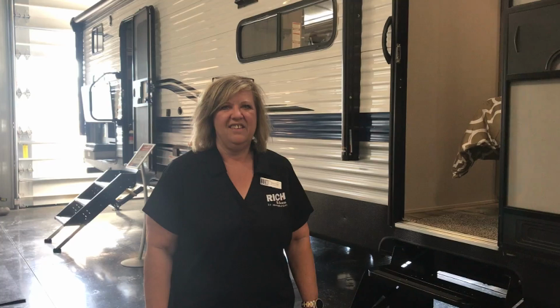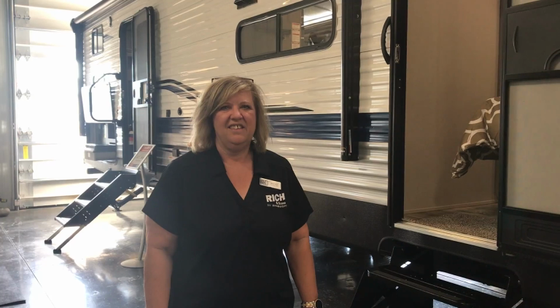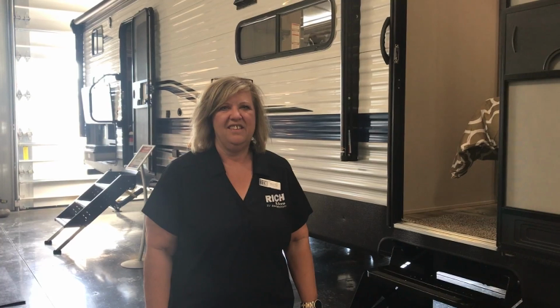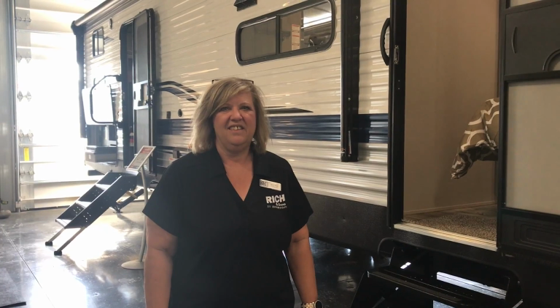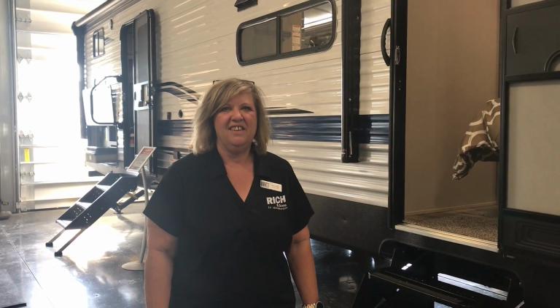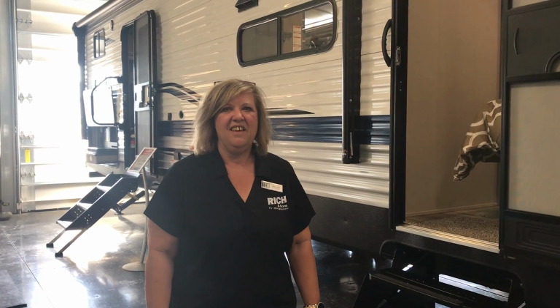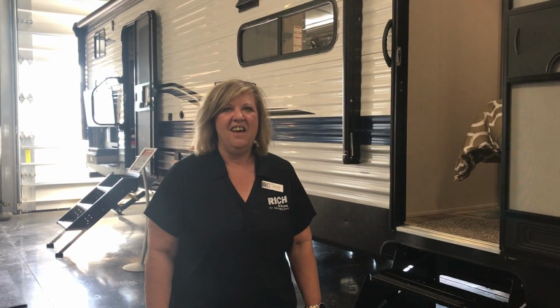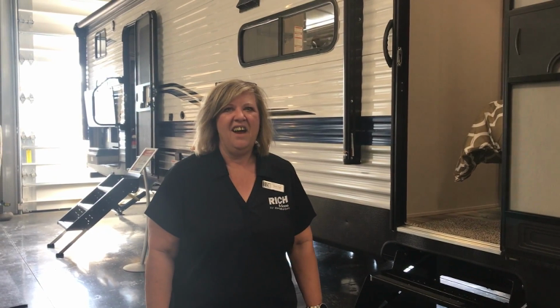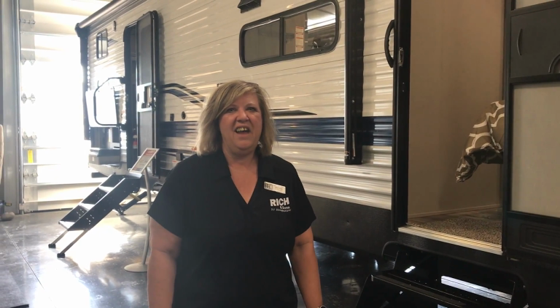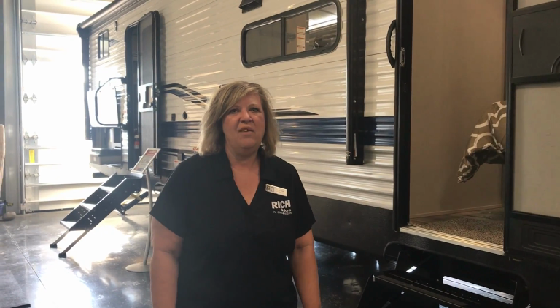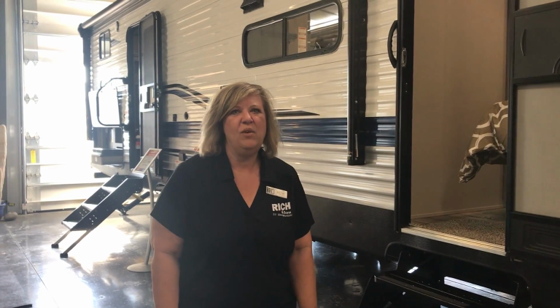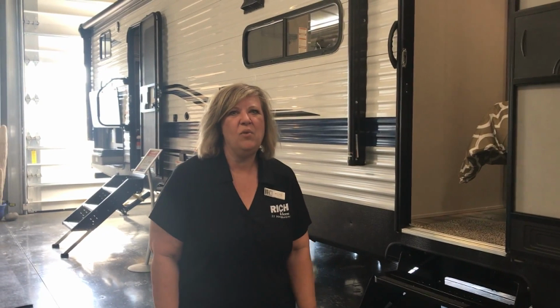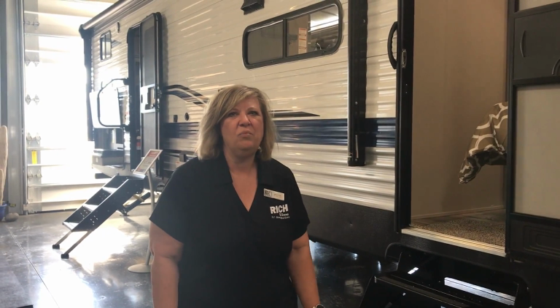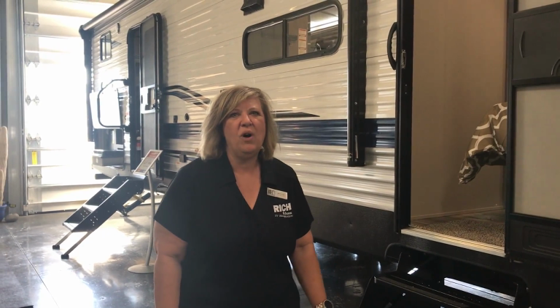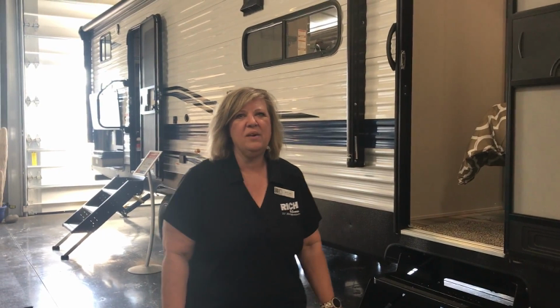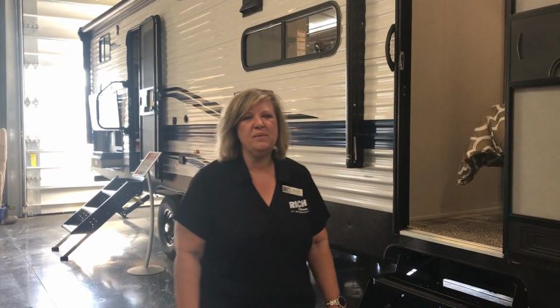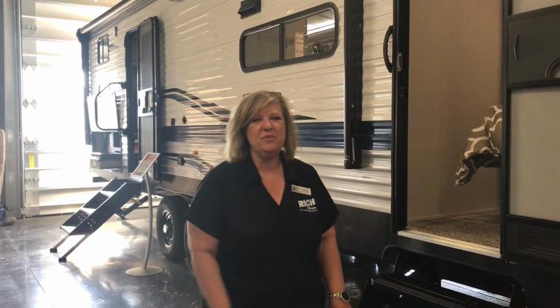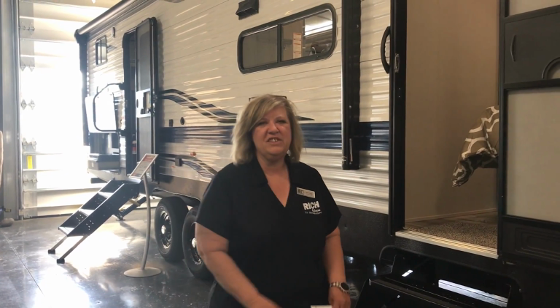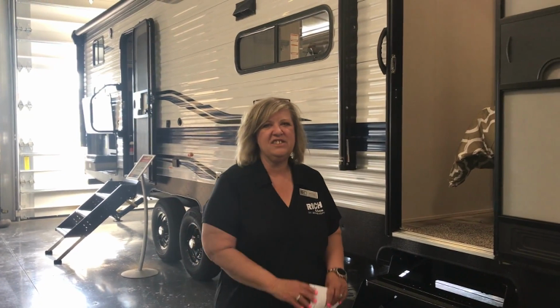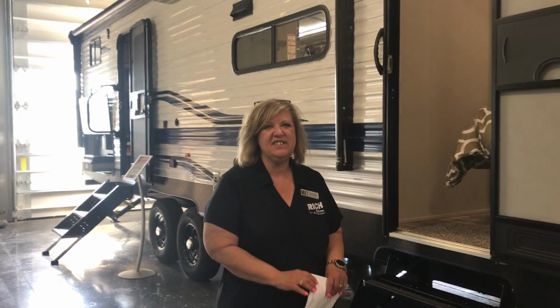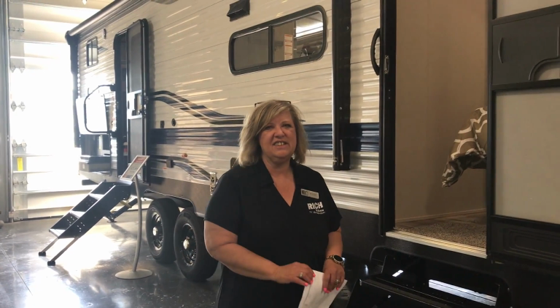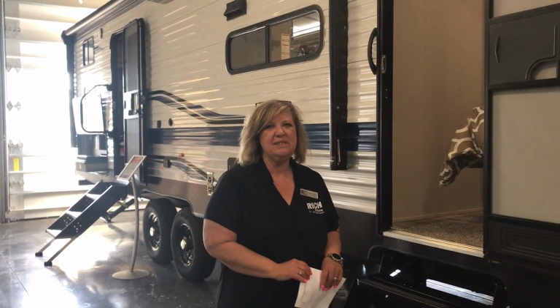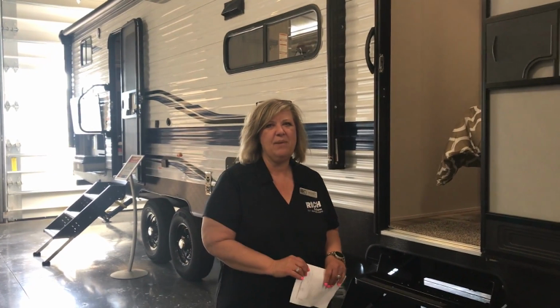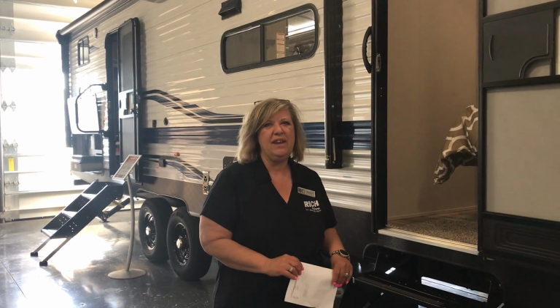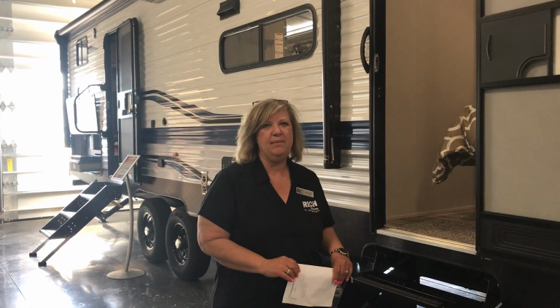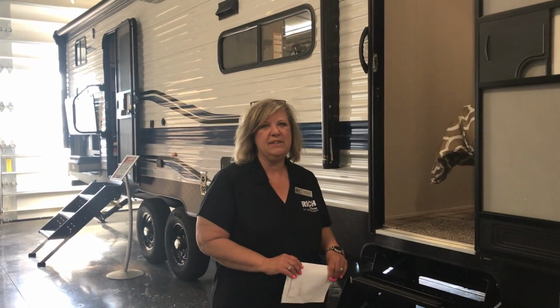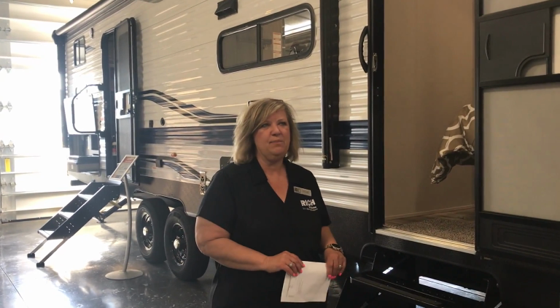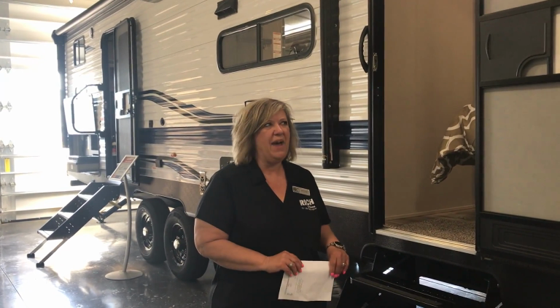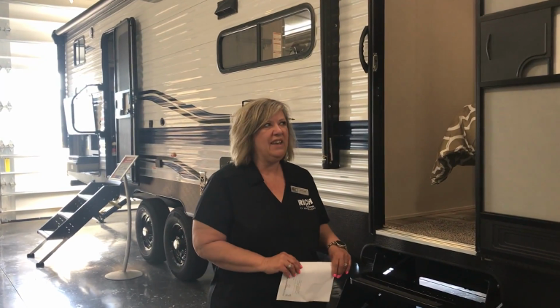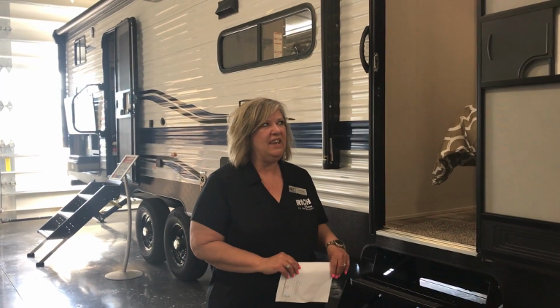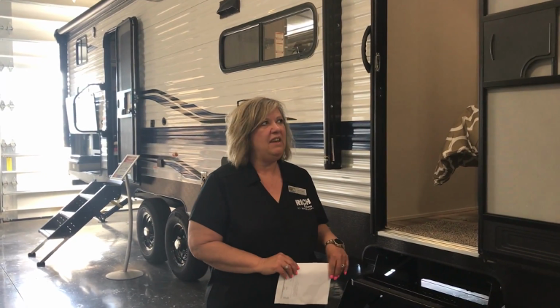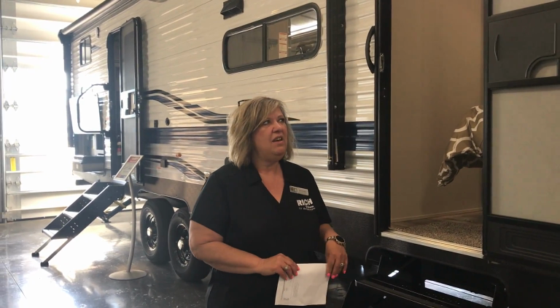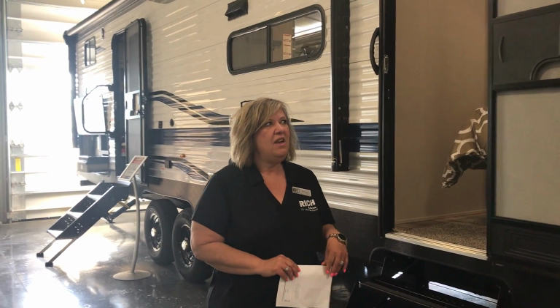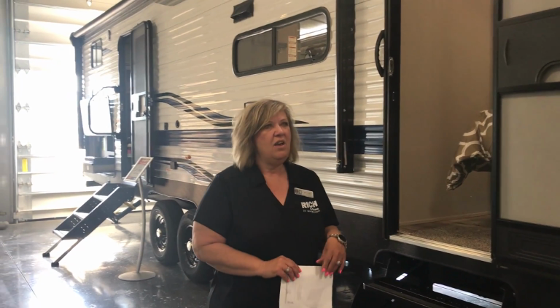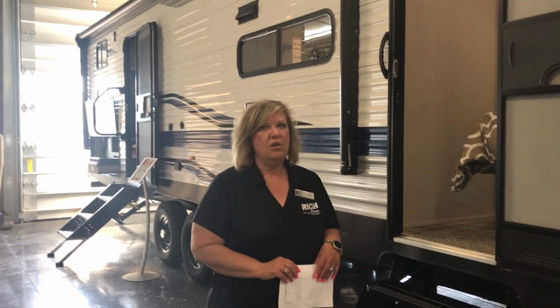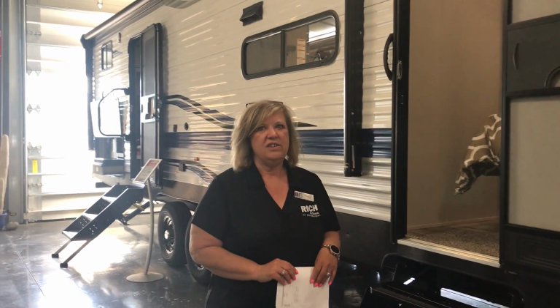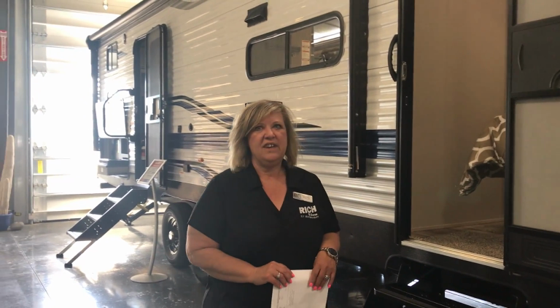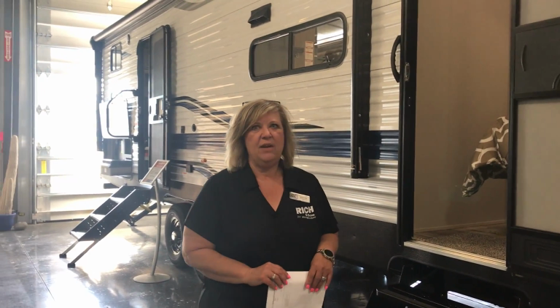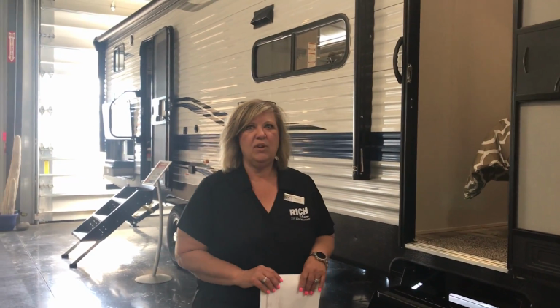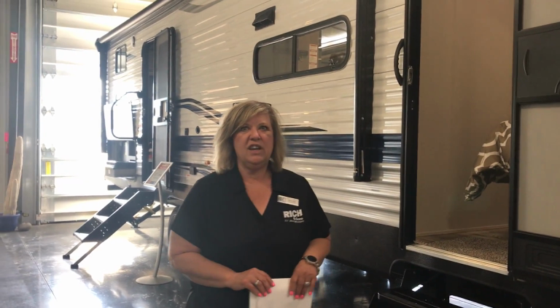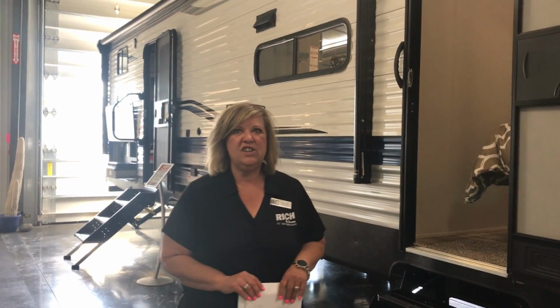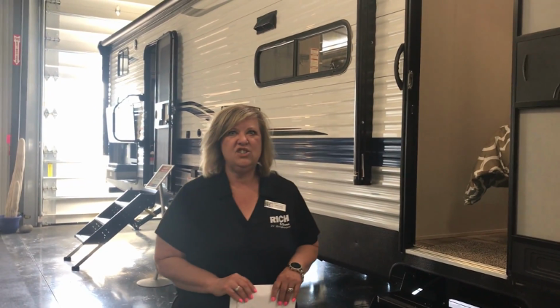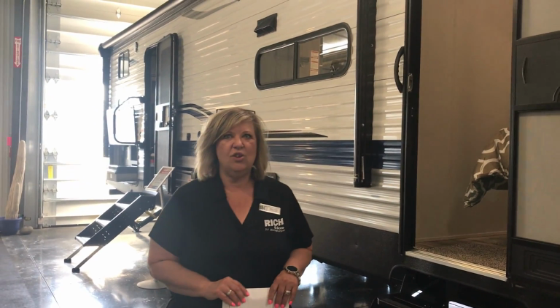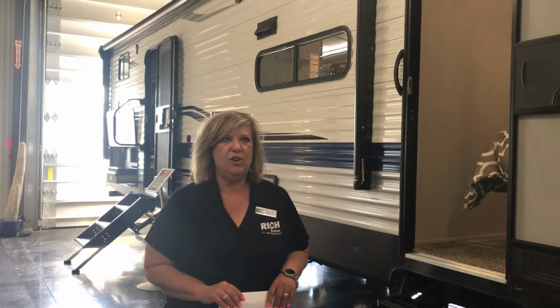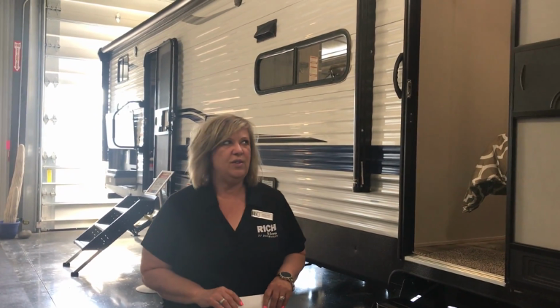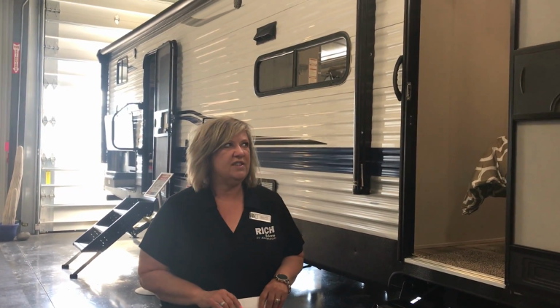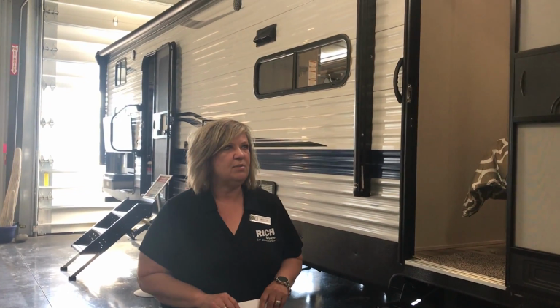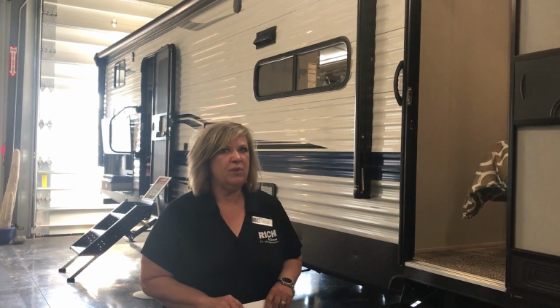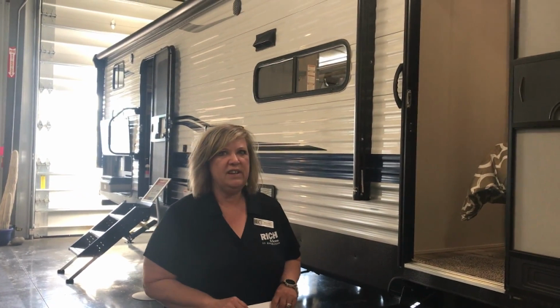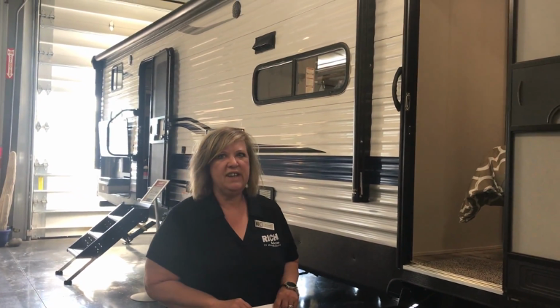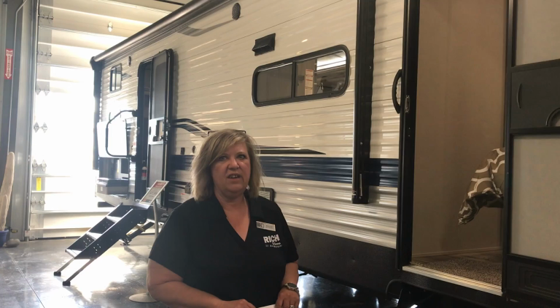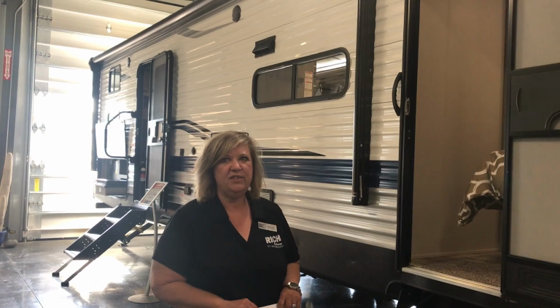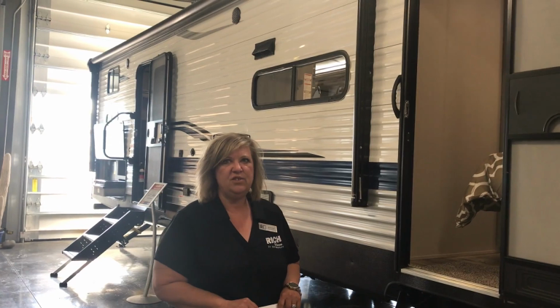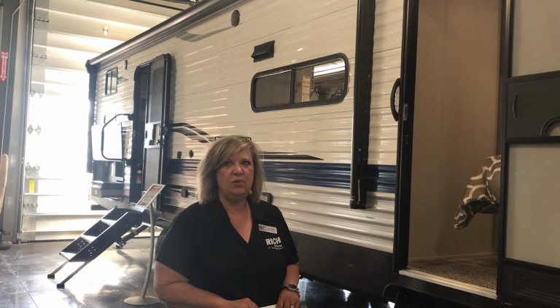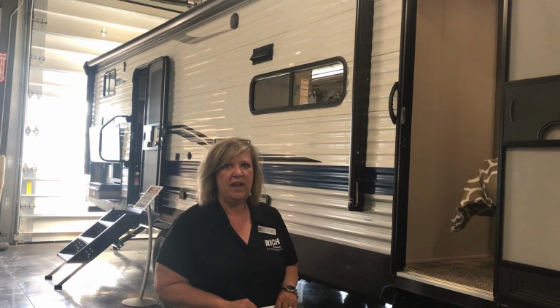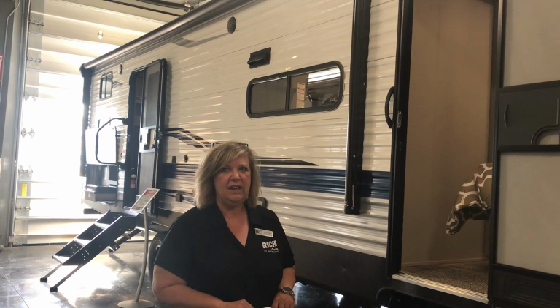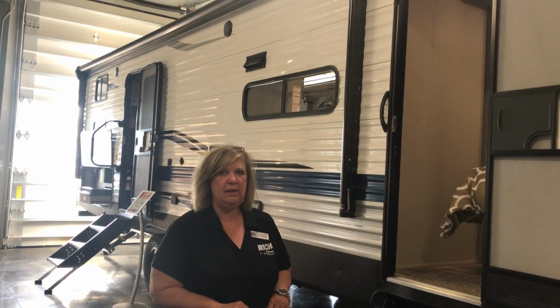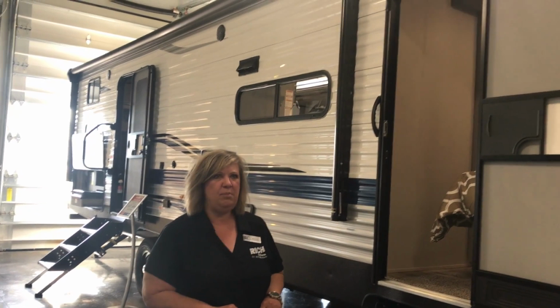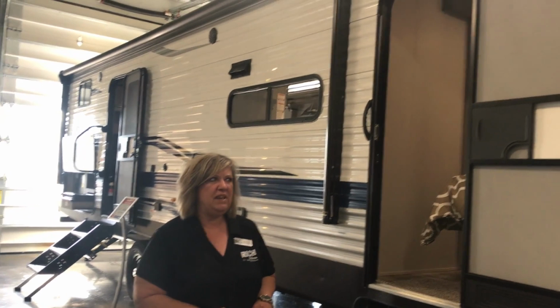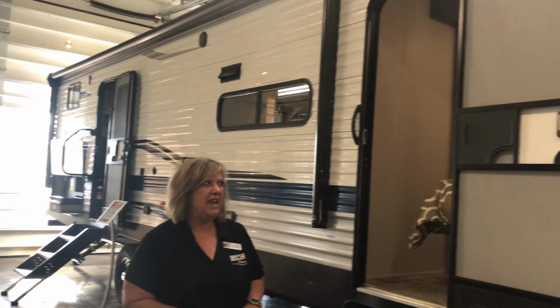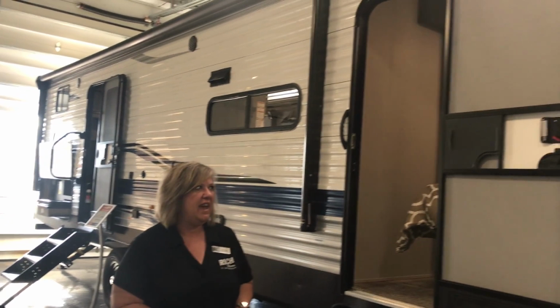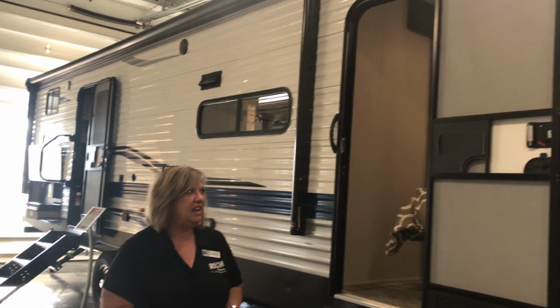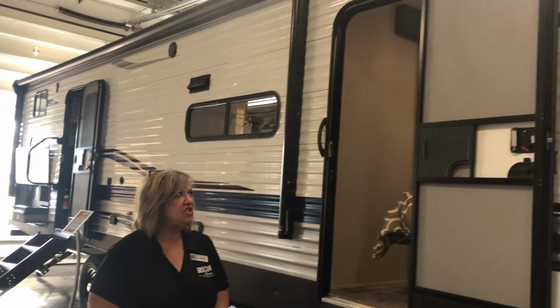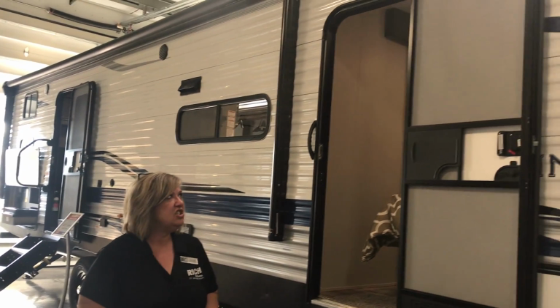Hi everyone, welcome to Richardson's. My name is Becky. Today we're going to show you the Springdale 280BH.